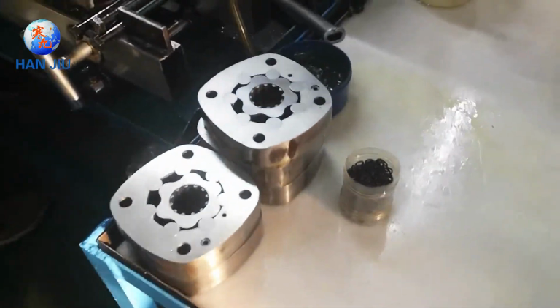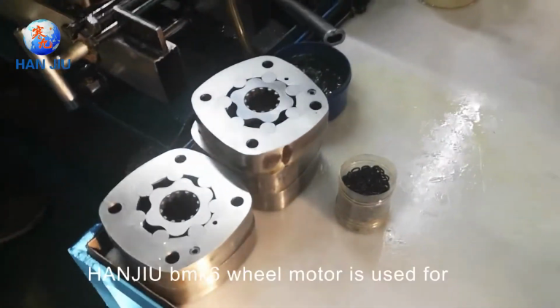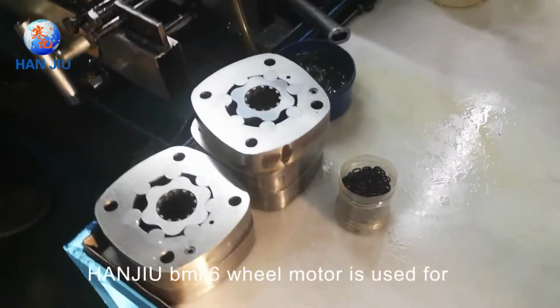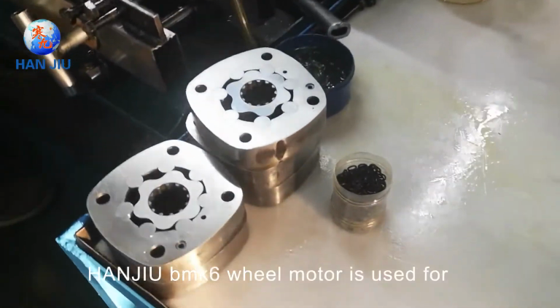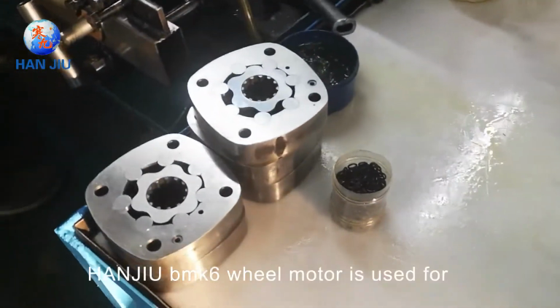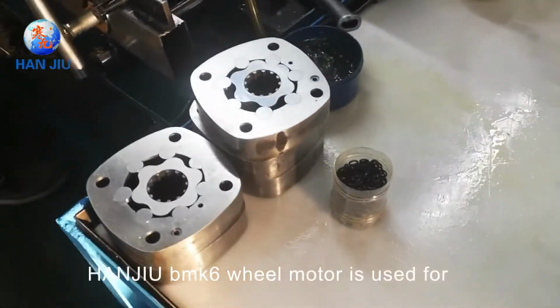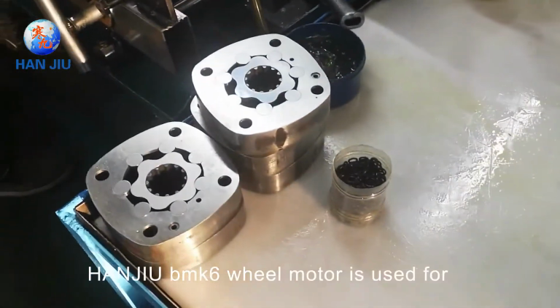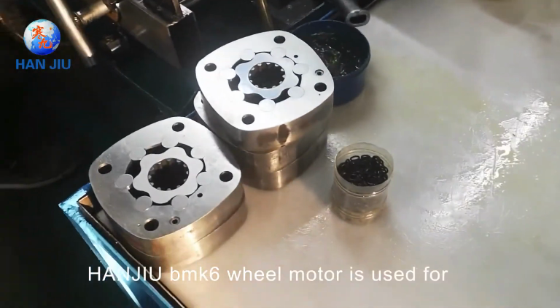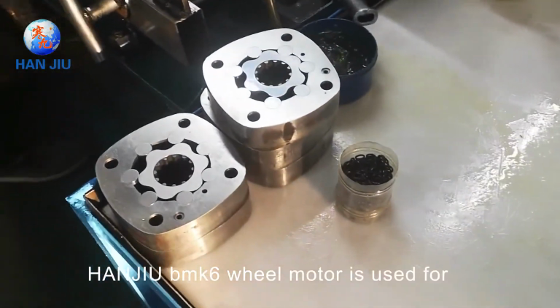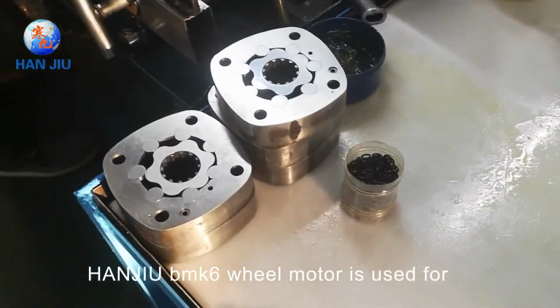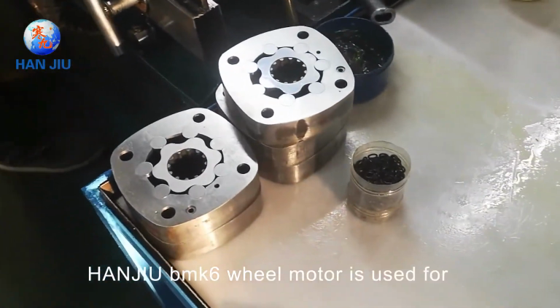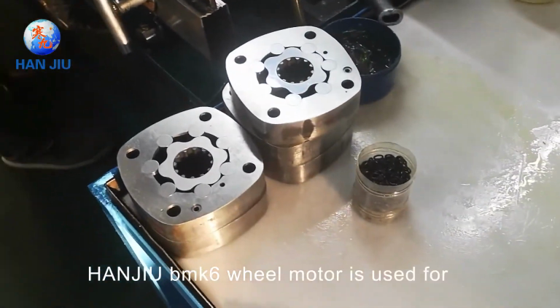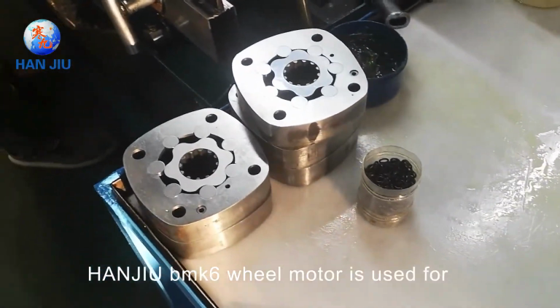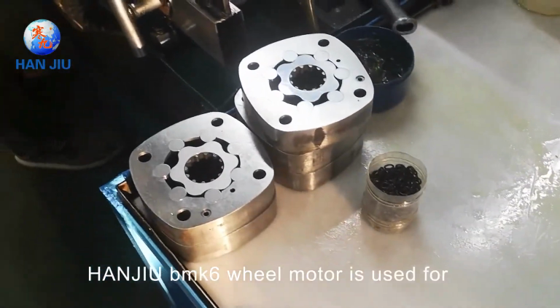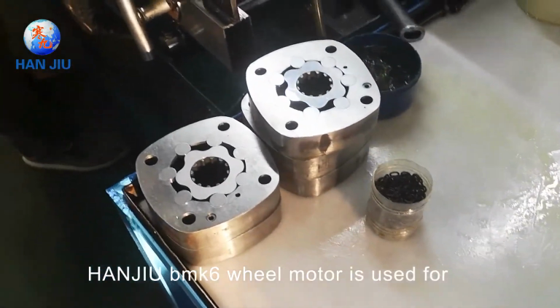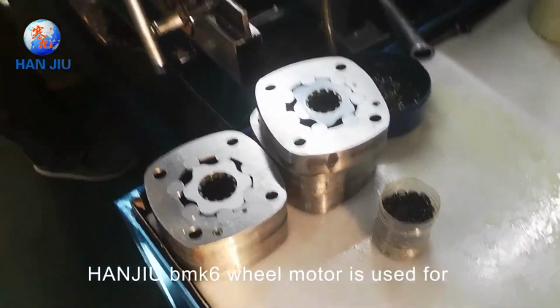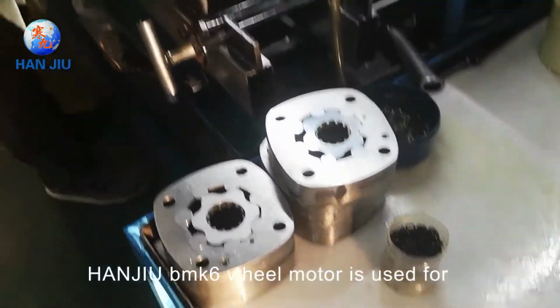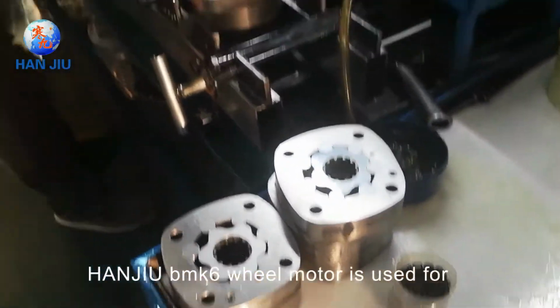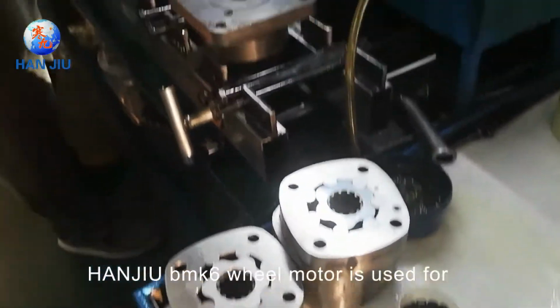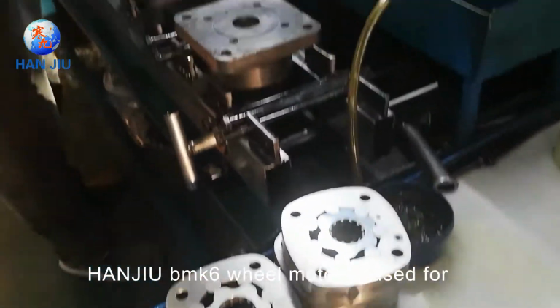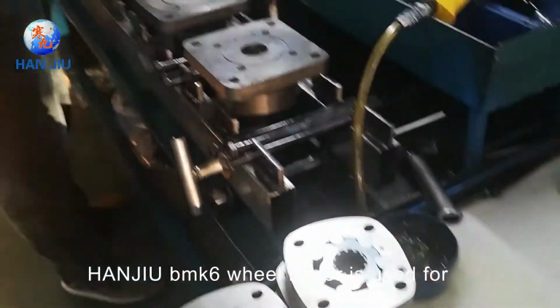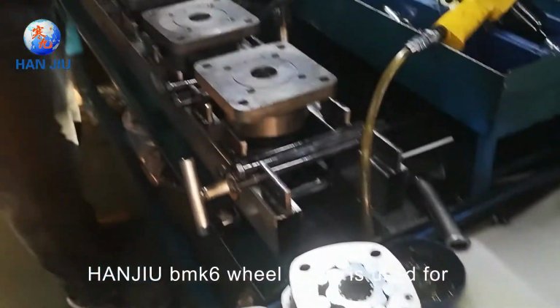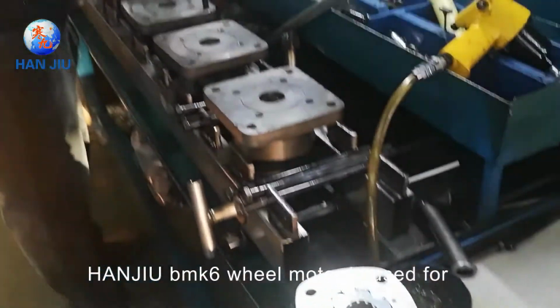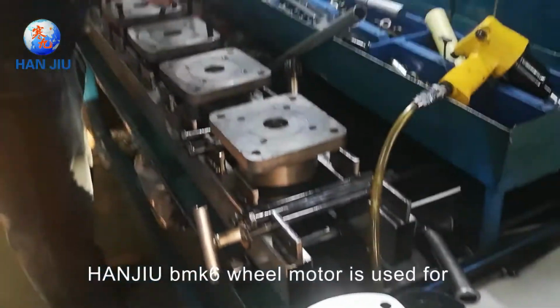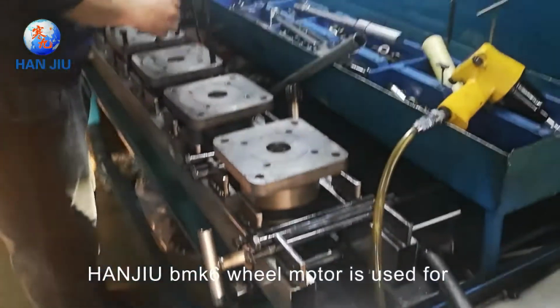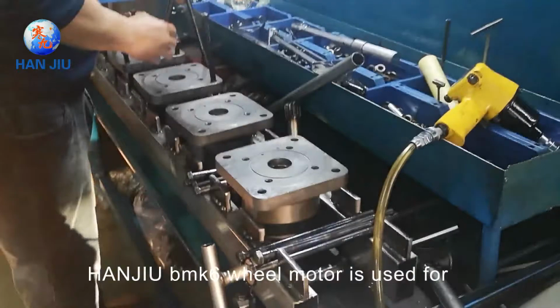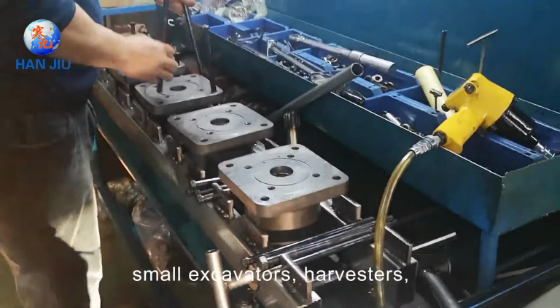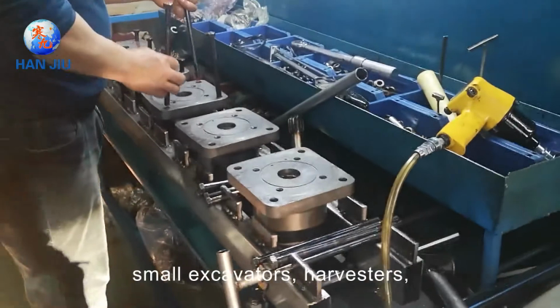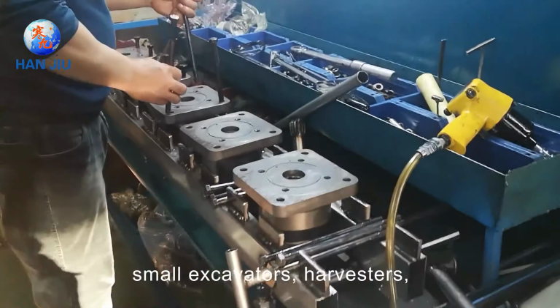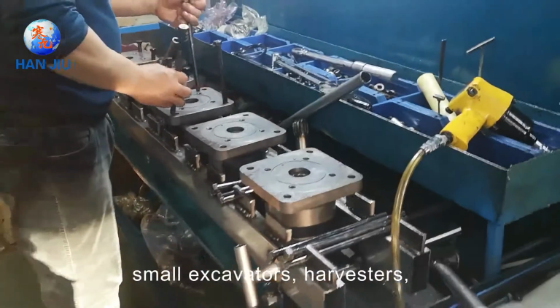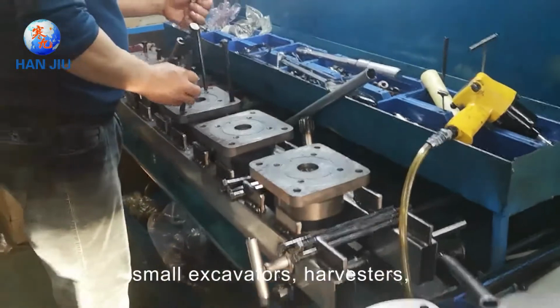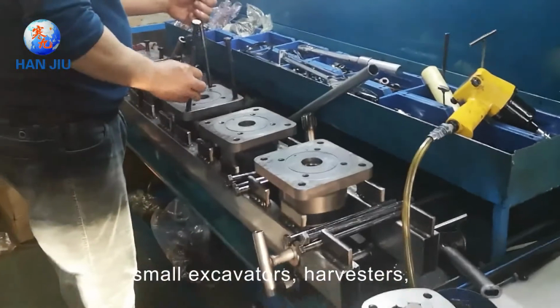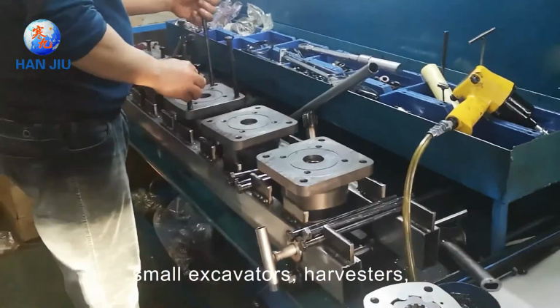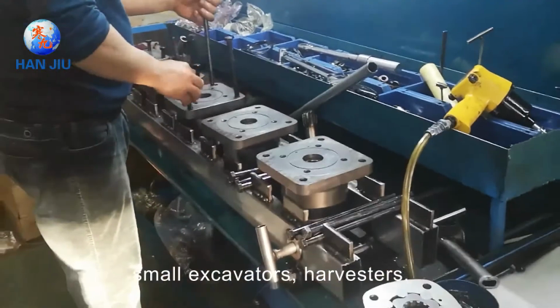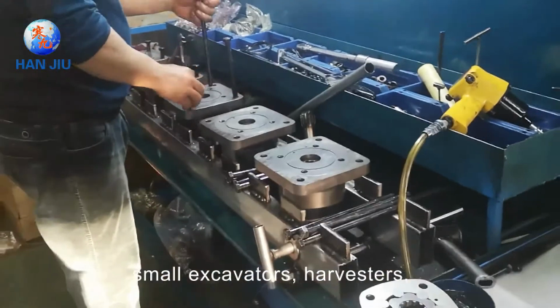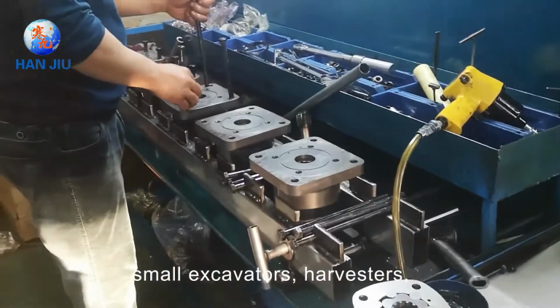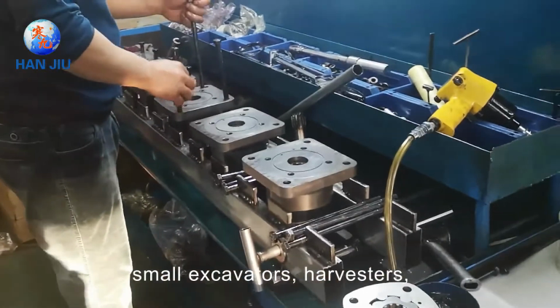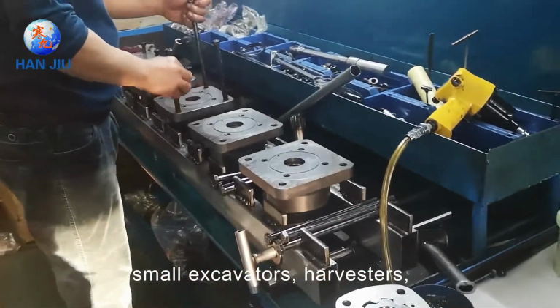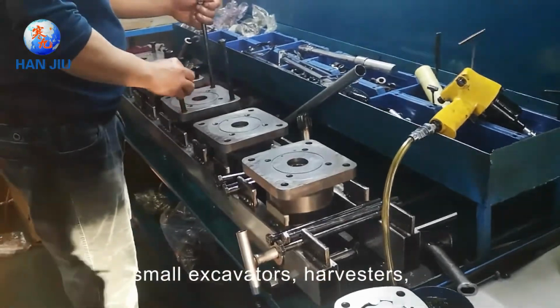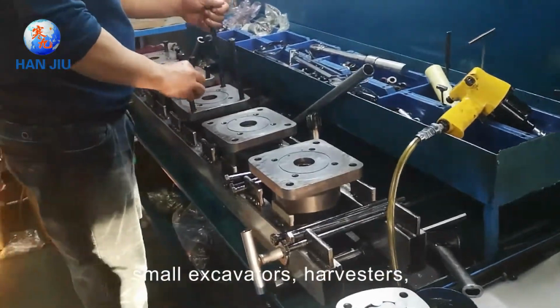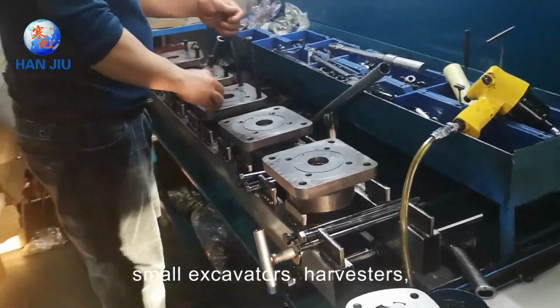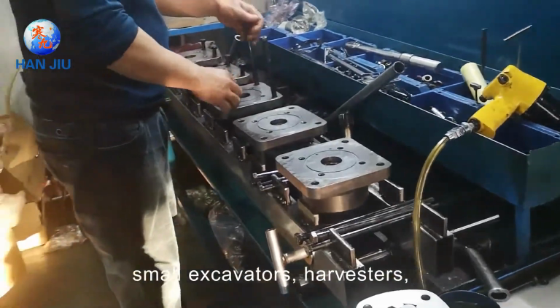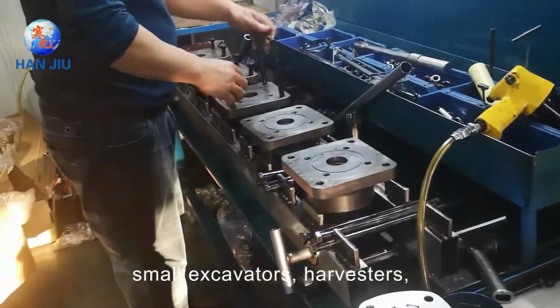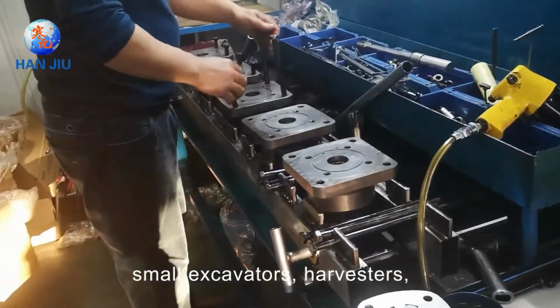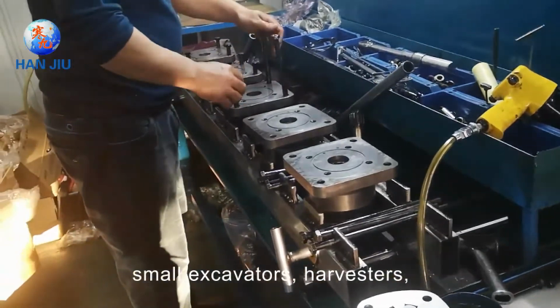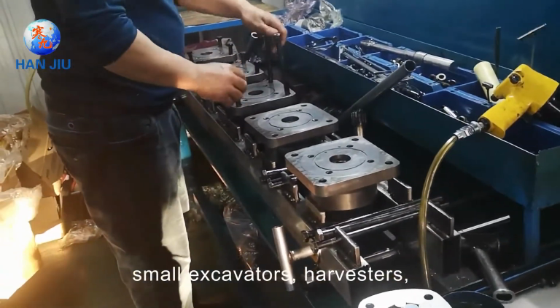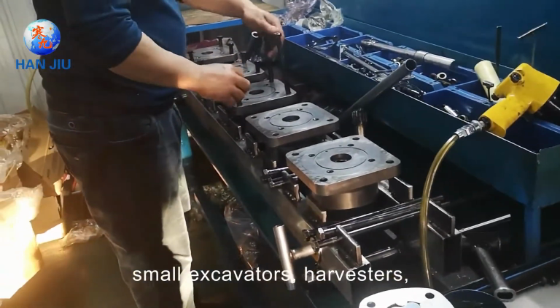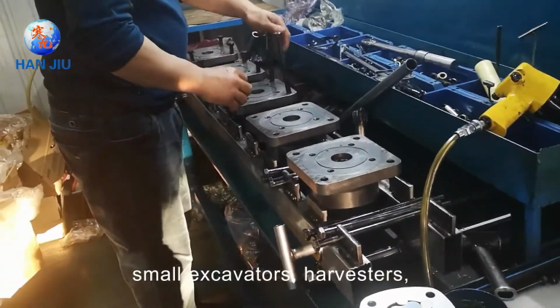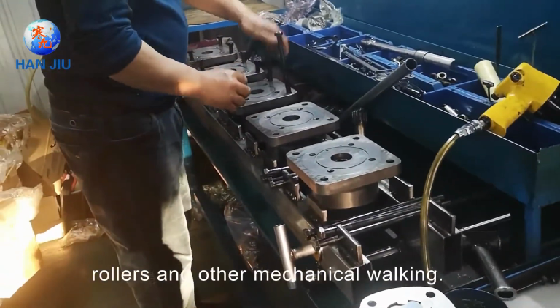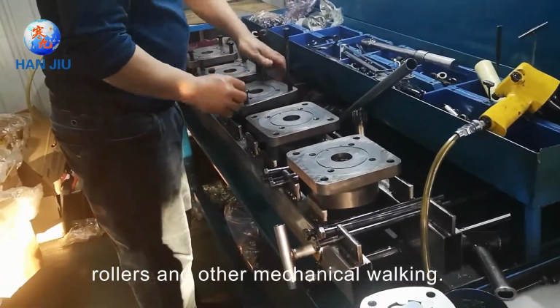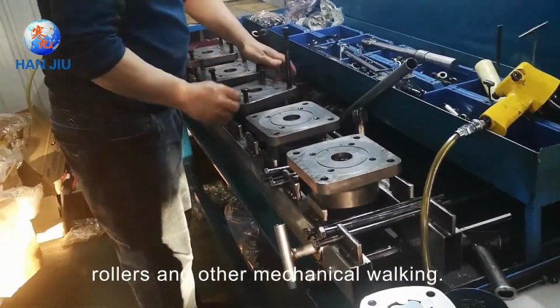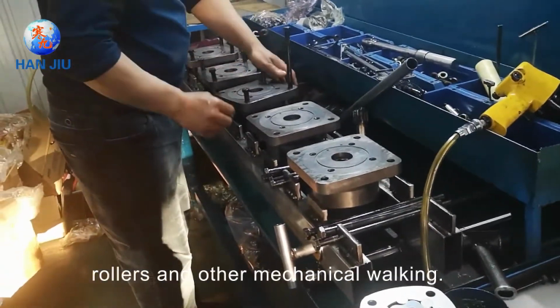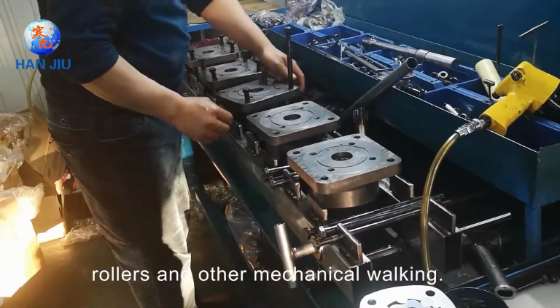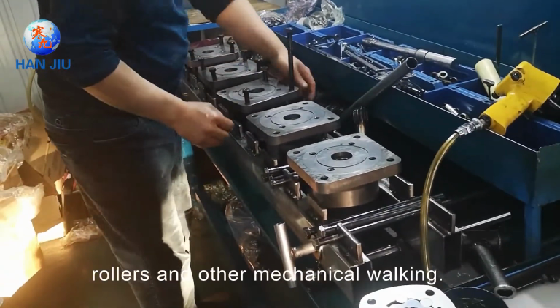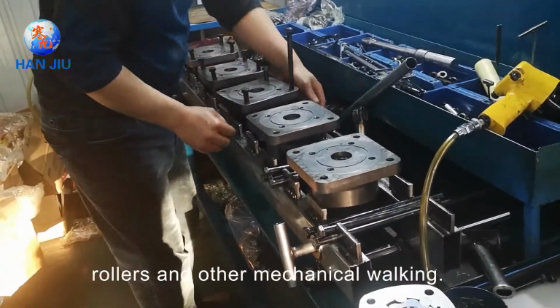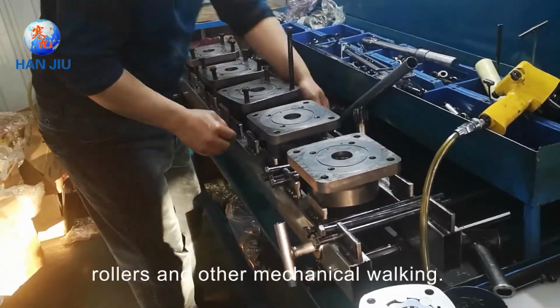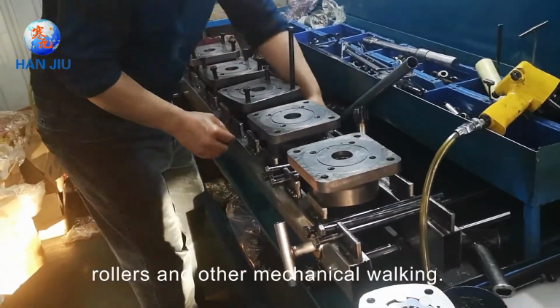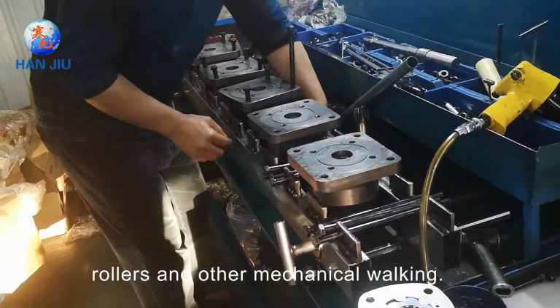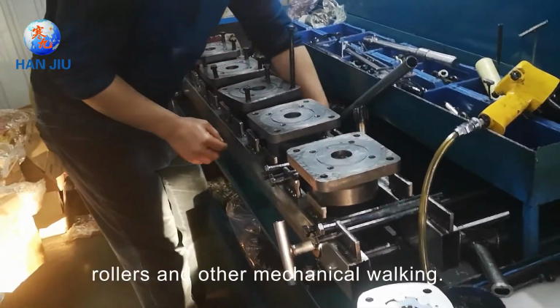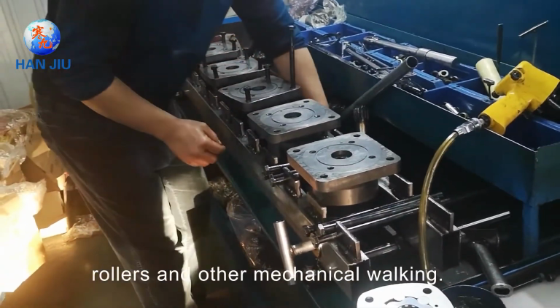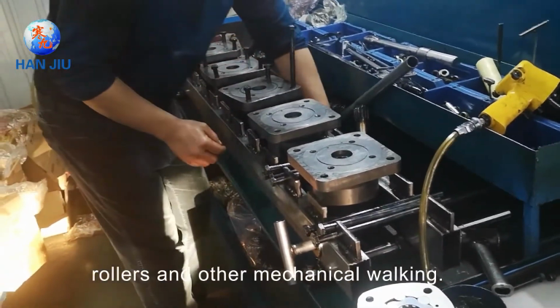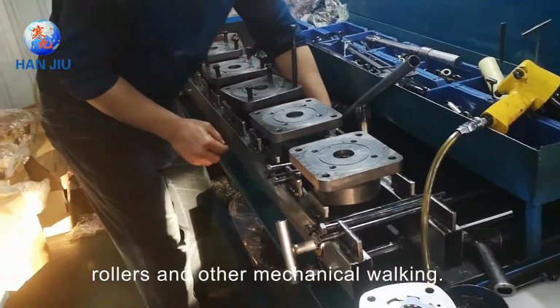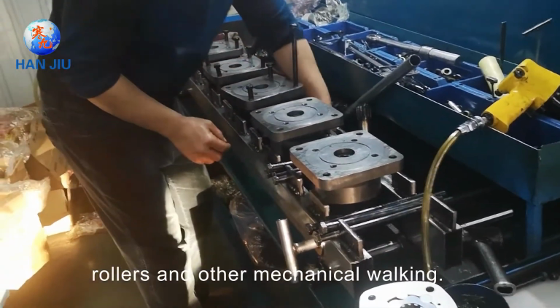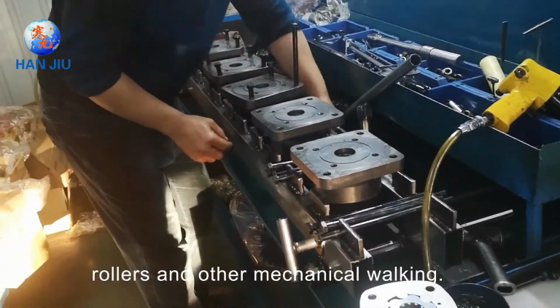Hanju BMK 6-wheel motor is used for small excavators, harvesters, rollers, and other mechanical walking applications.